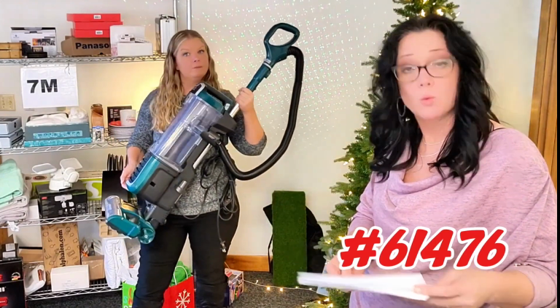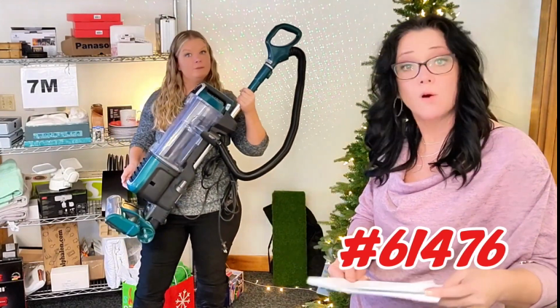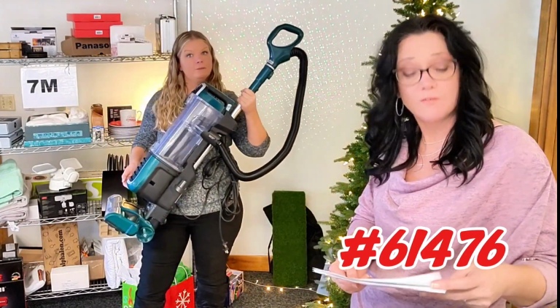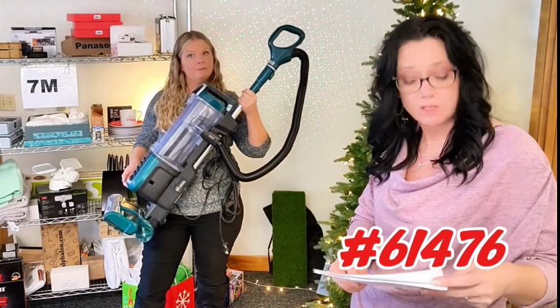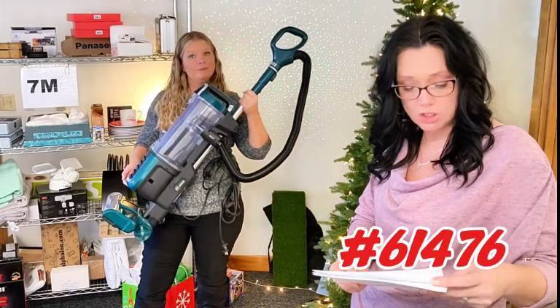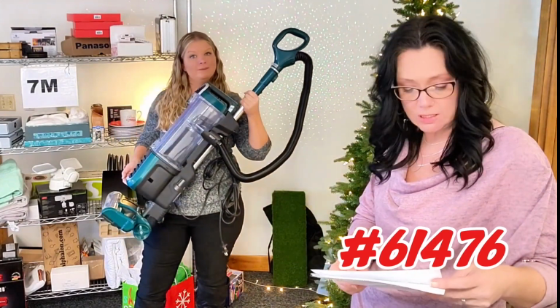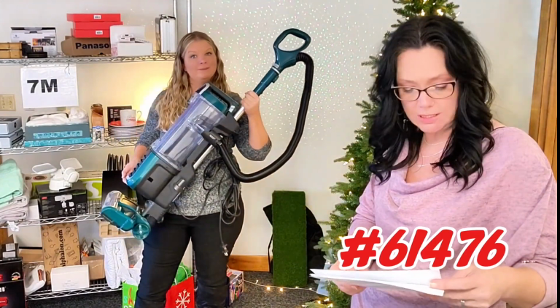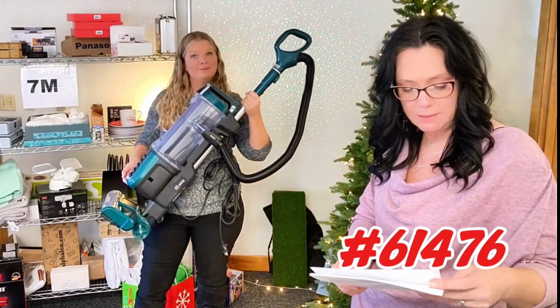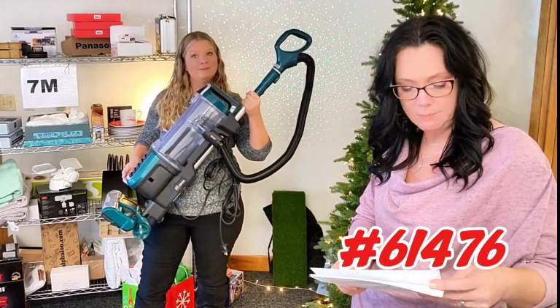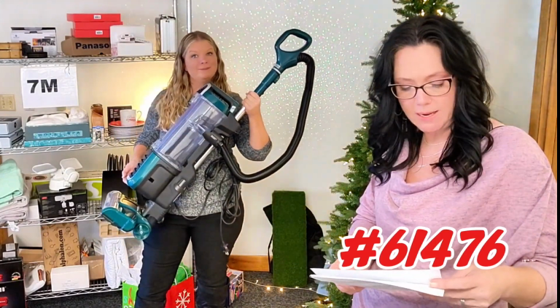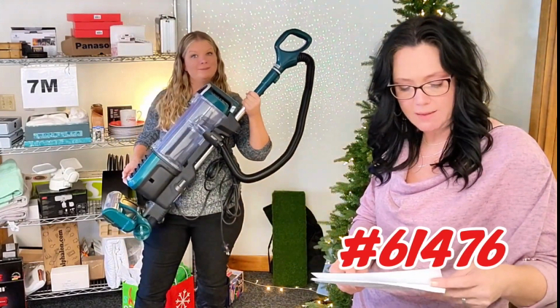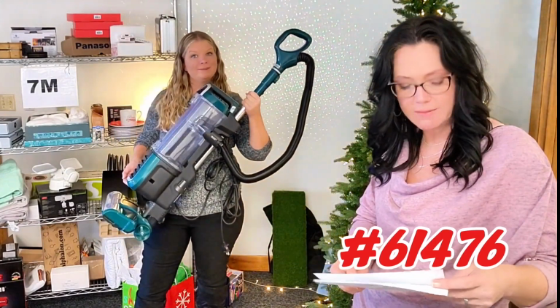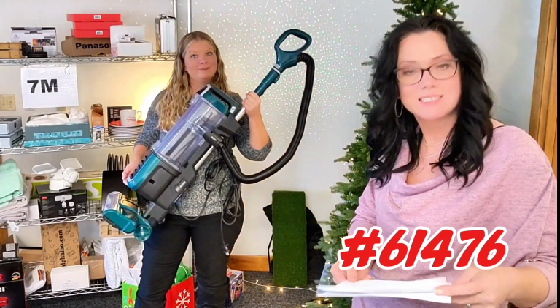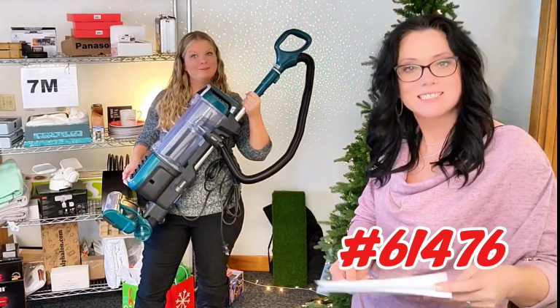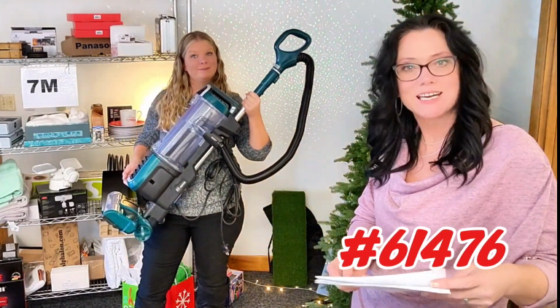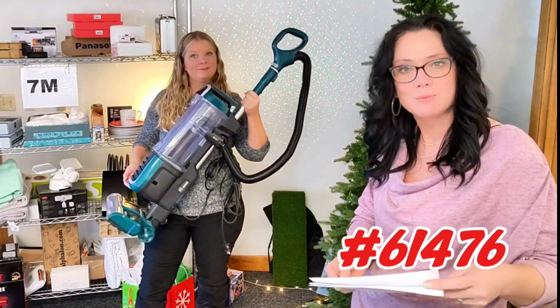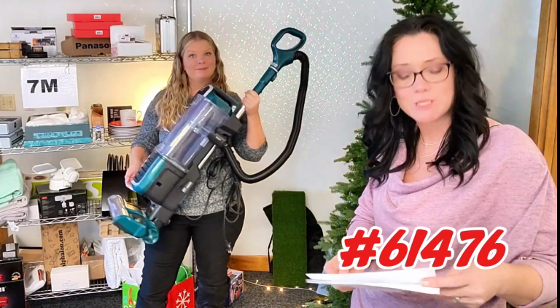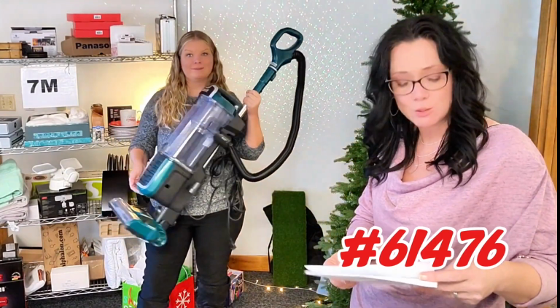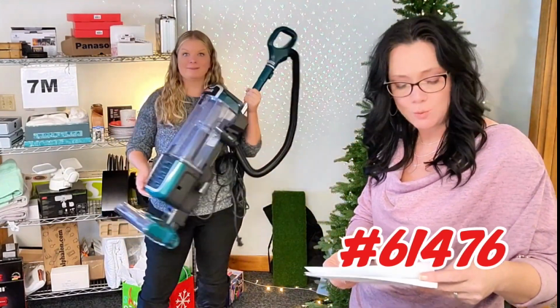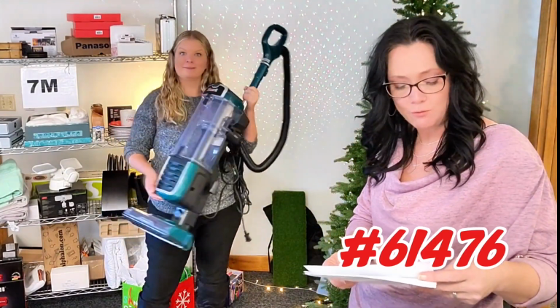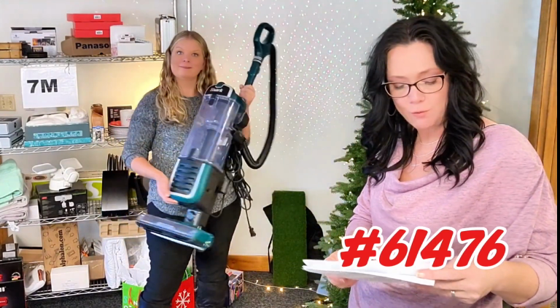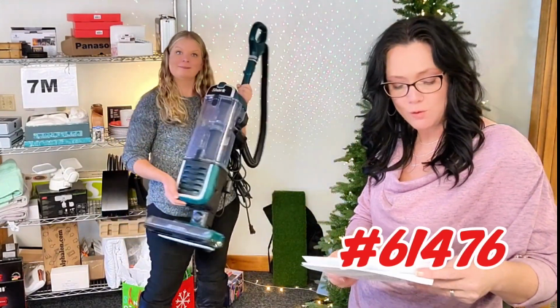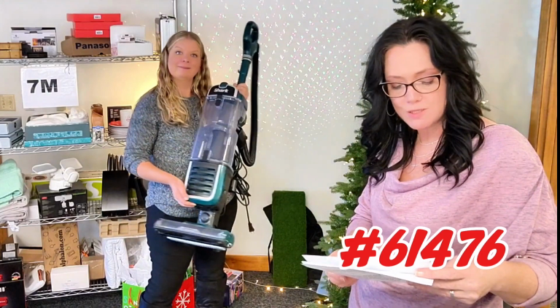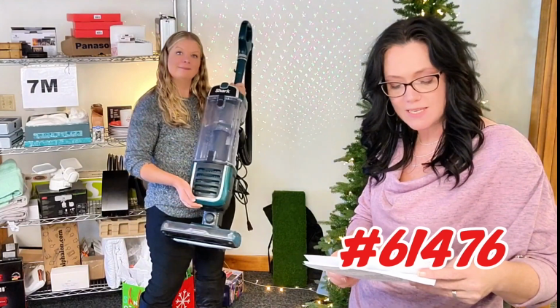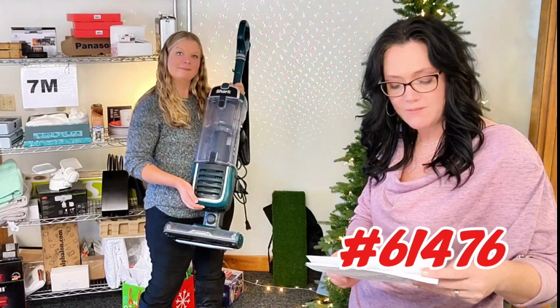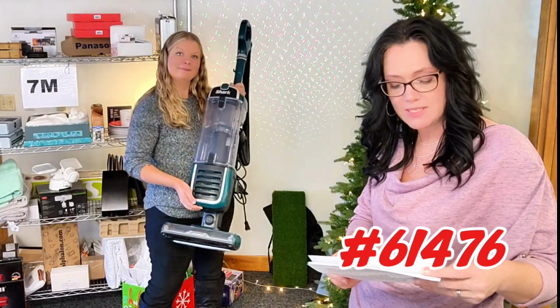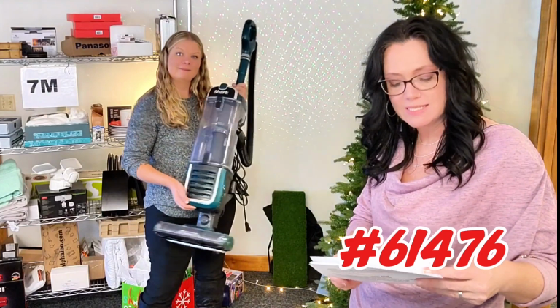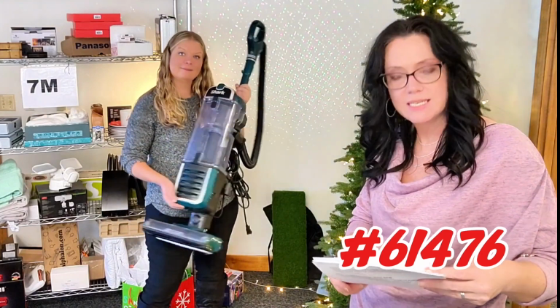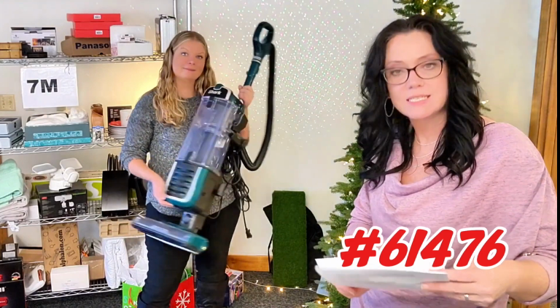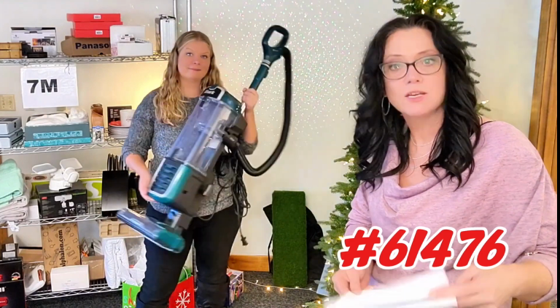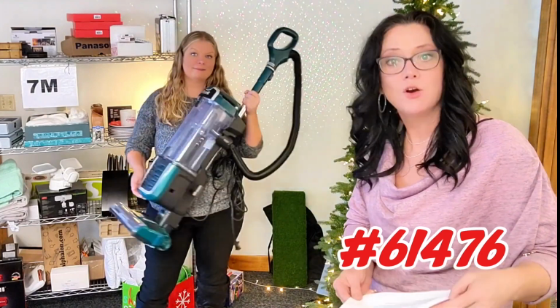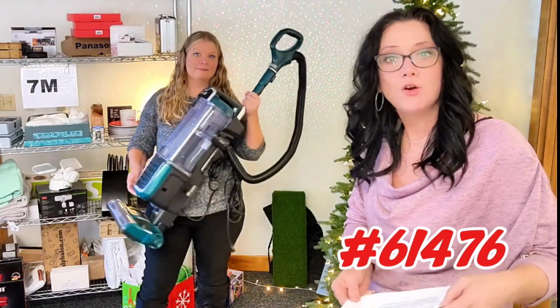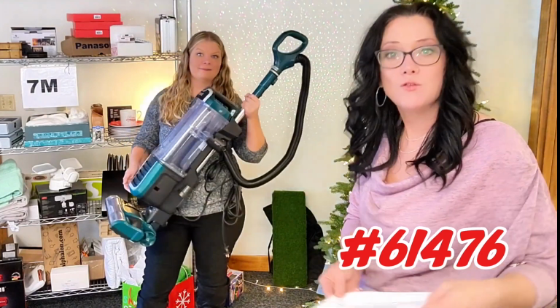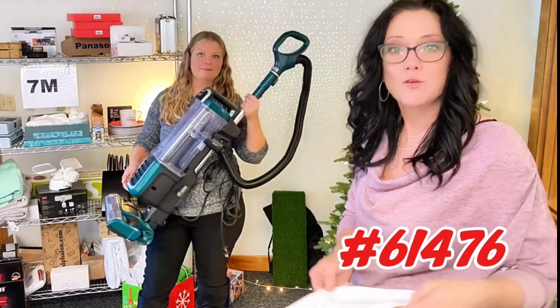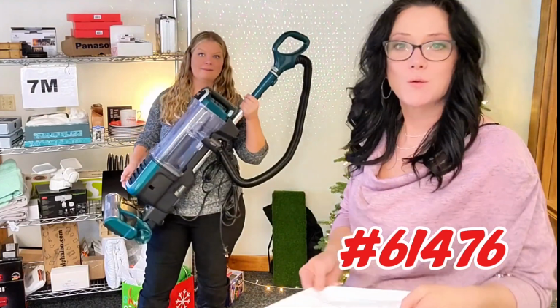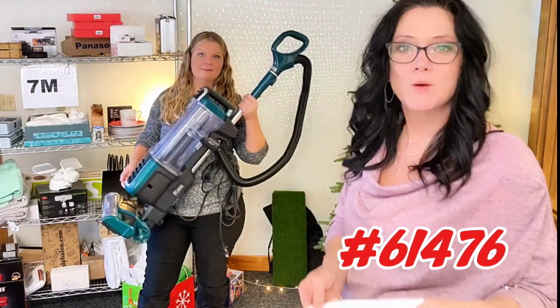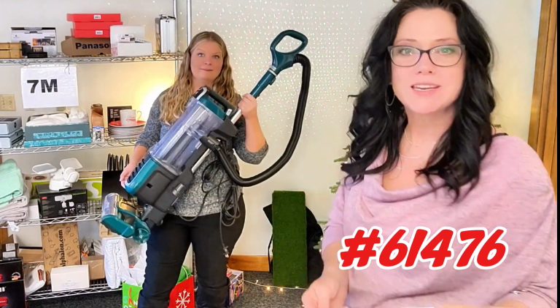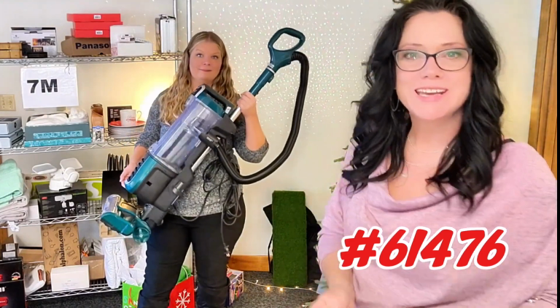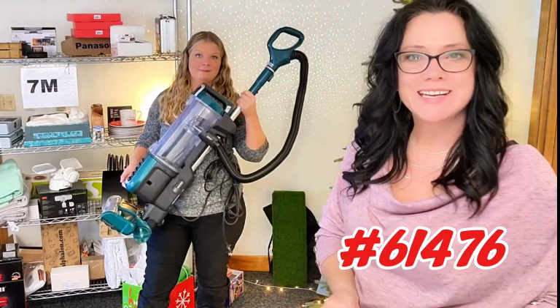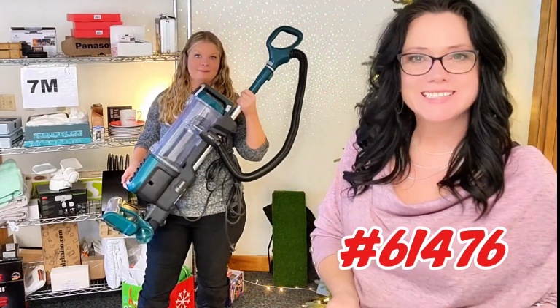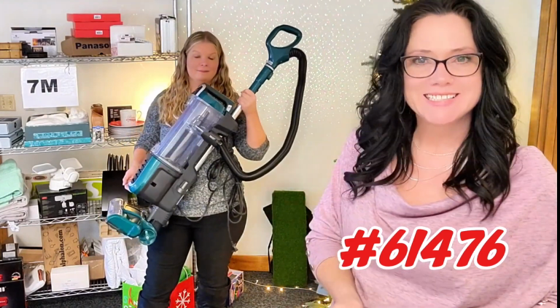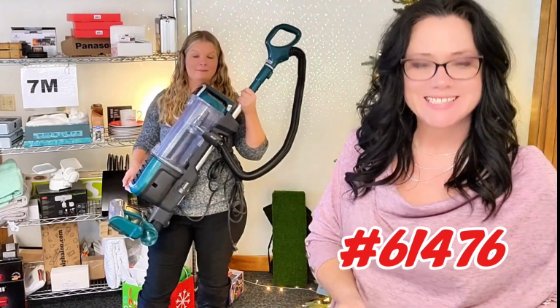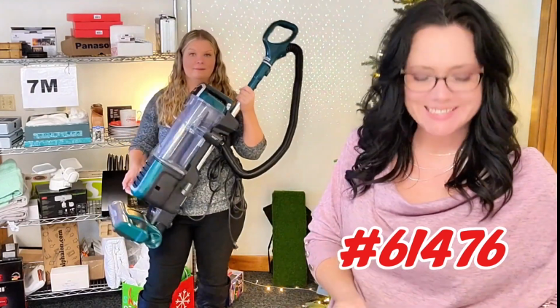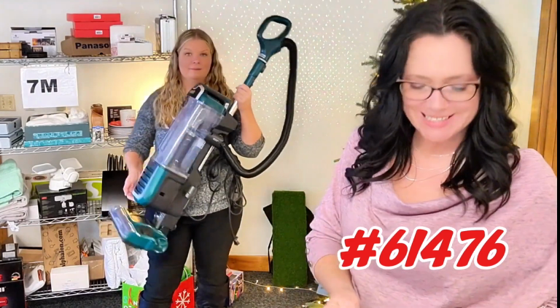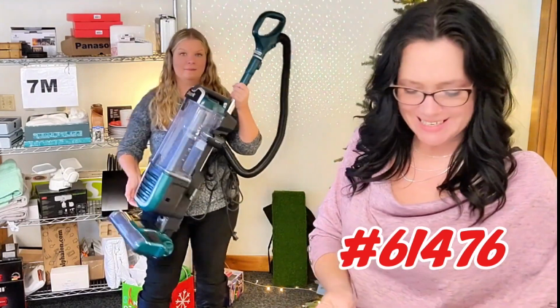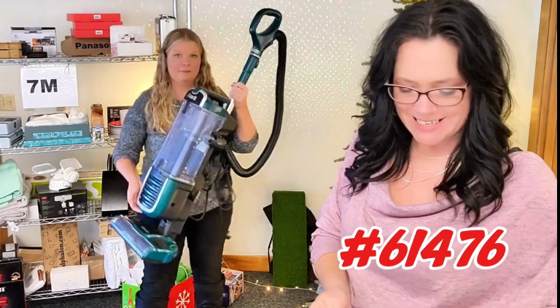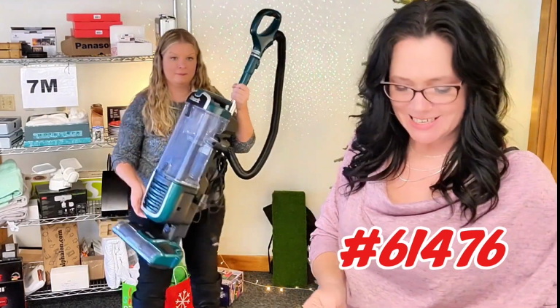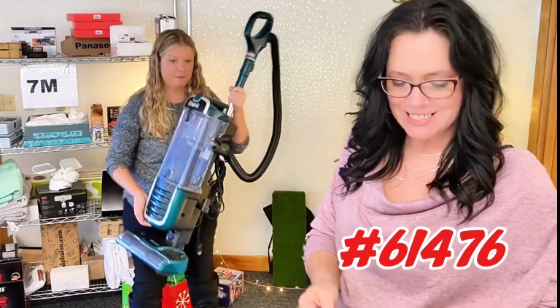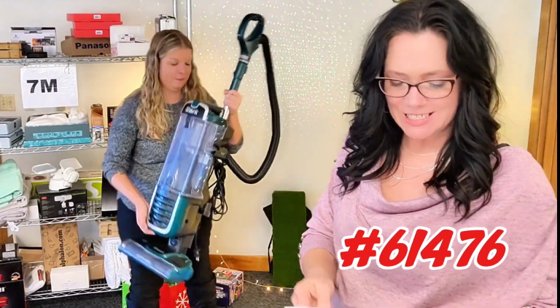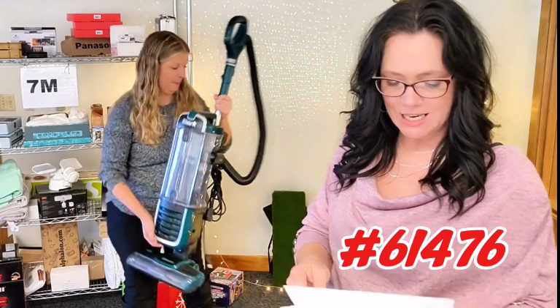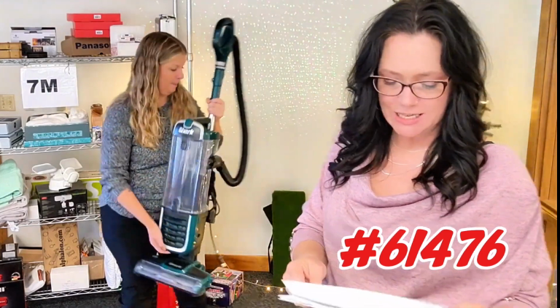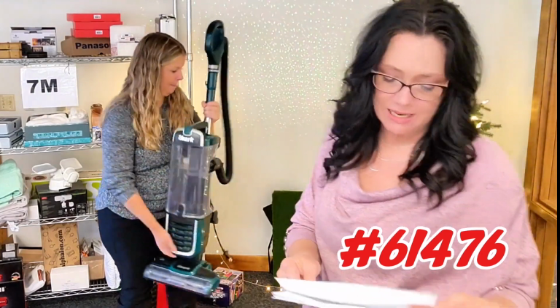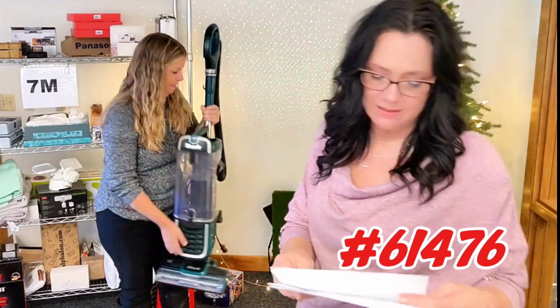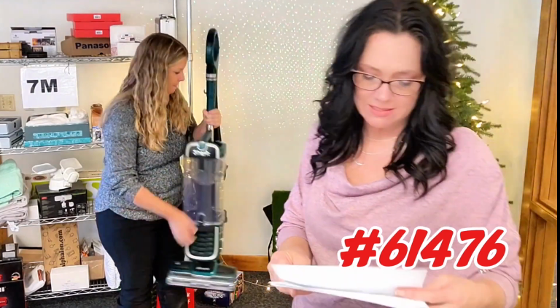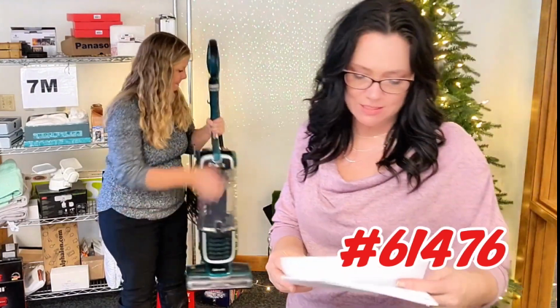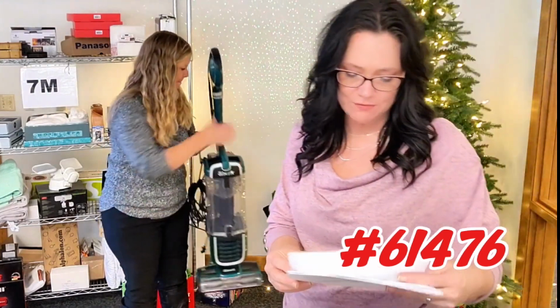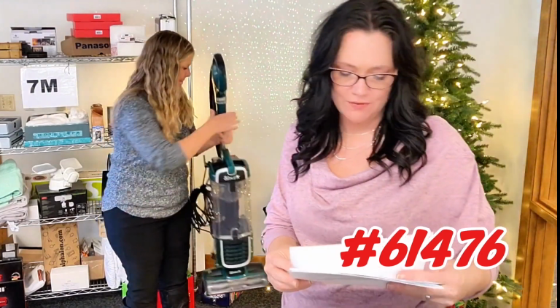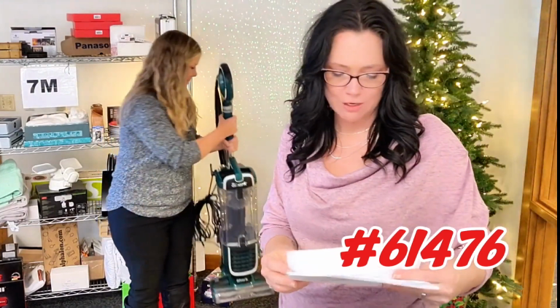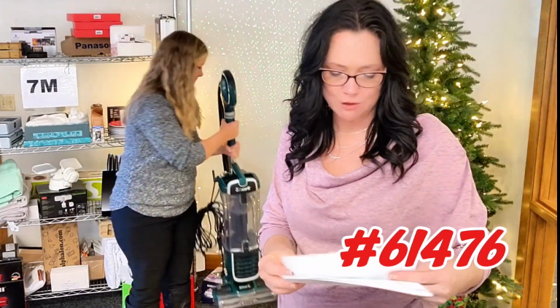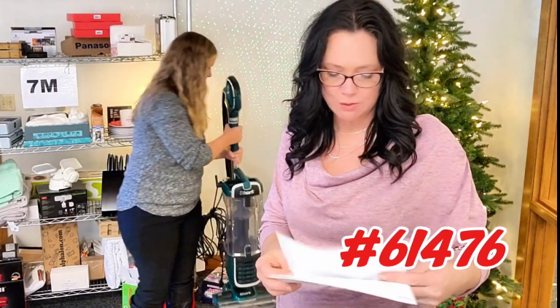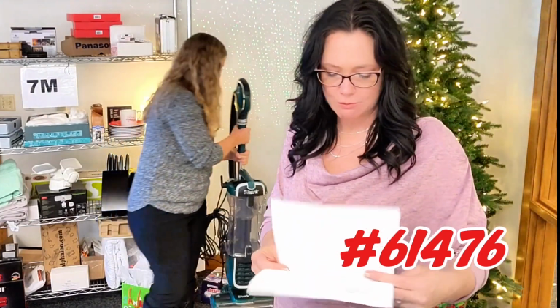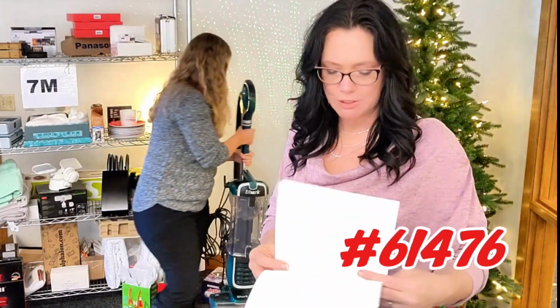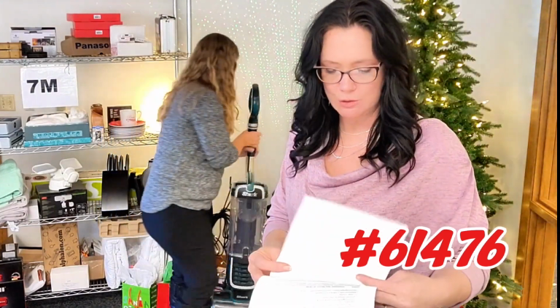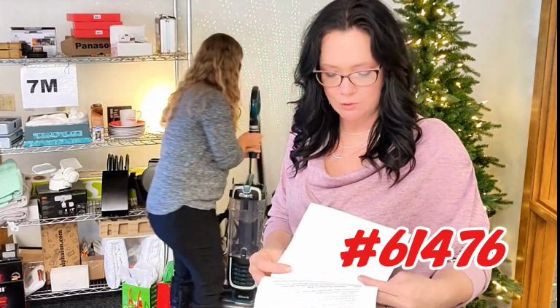There's a 12-inch cleaning pad. This is item 61476 for $119.99, and this is factory repair.